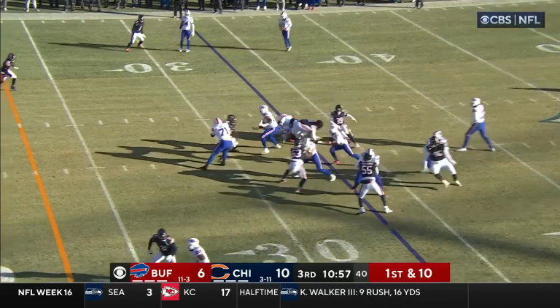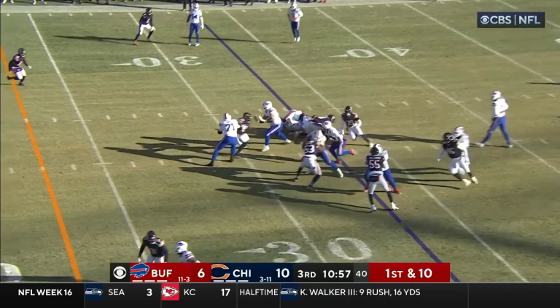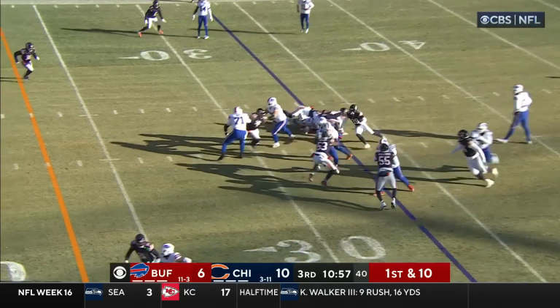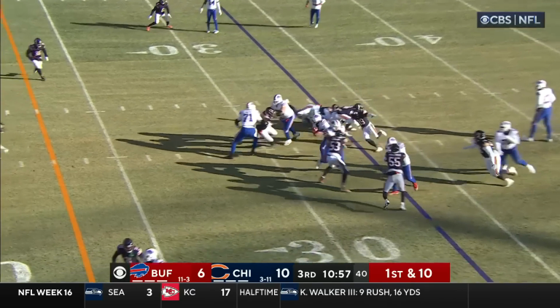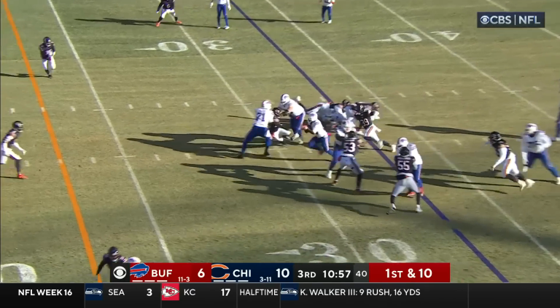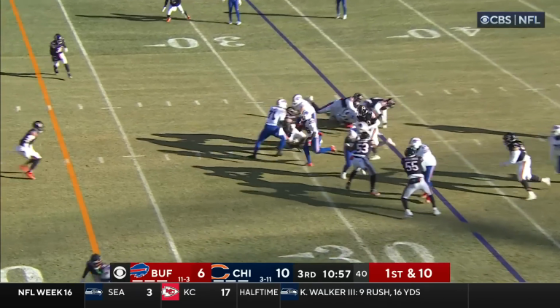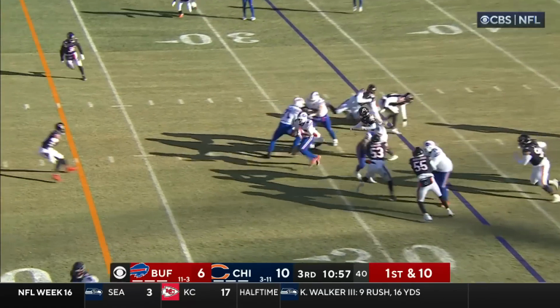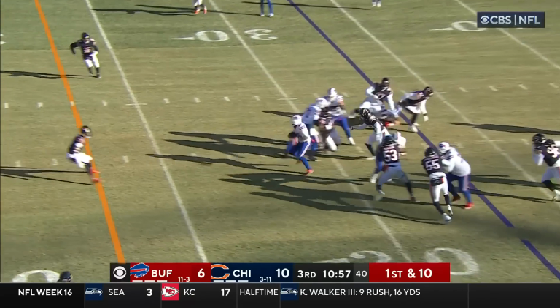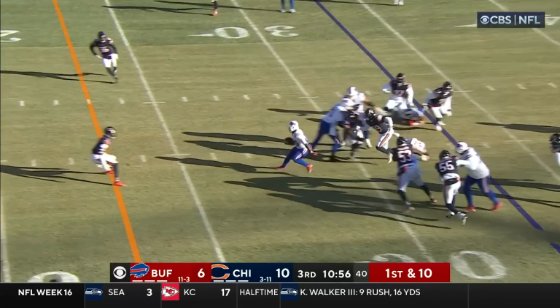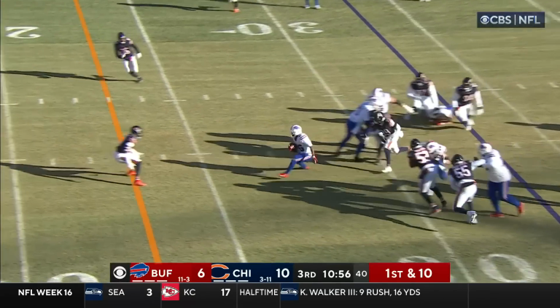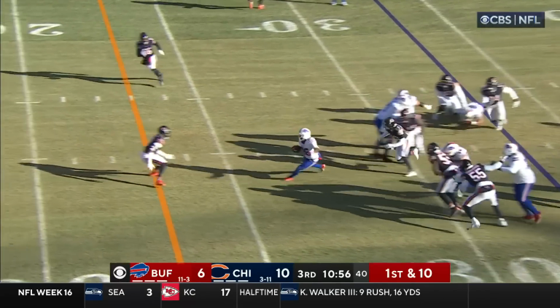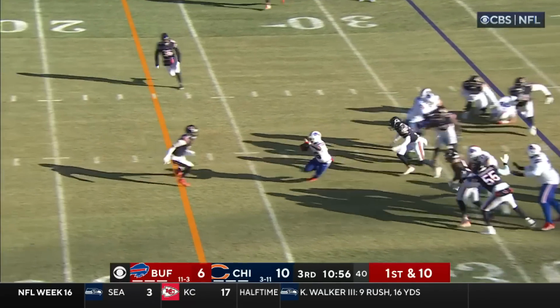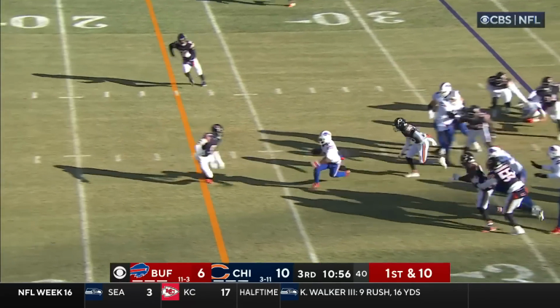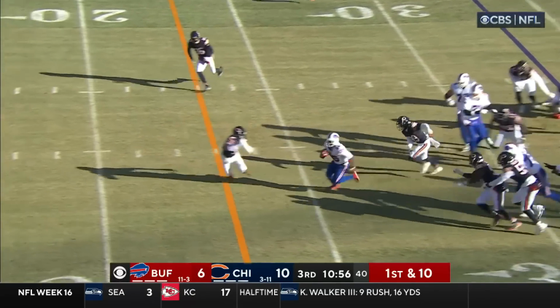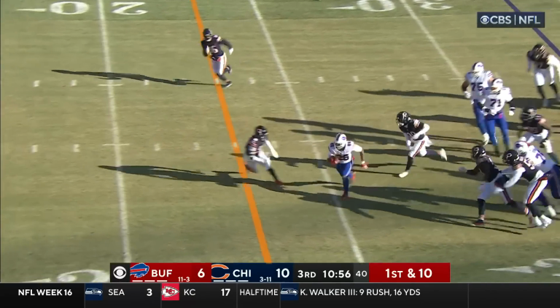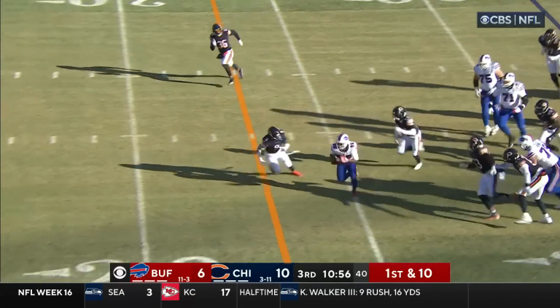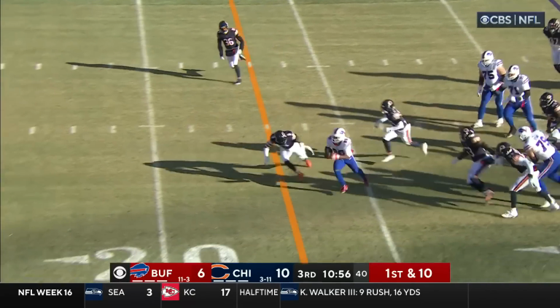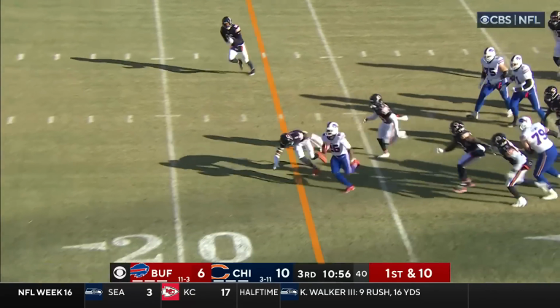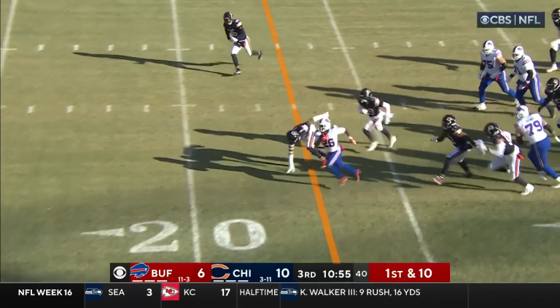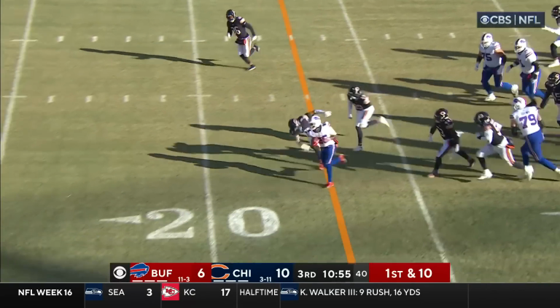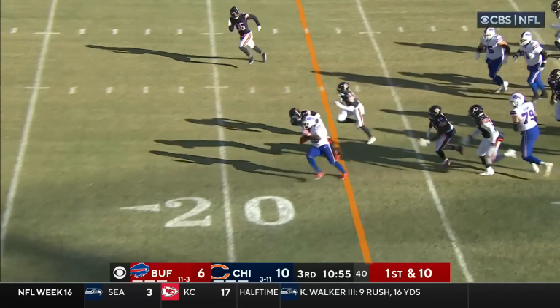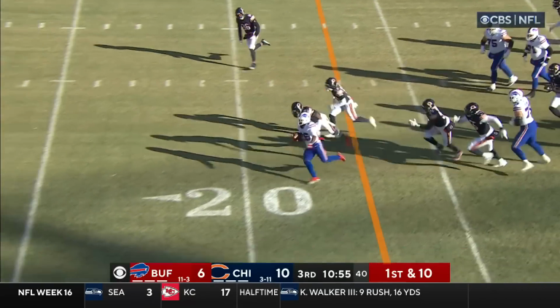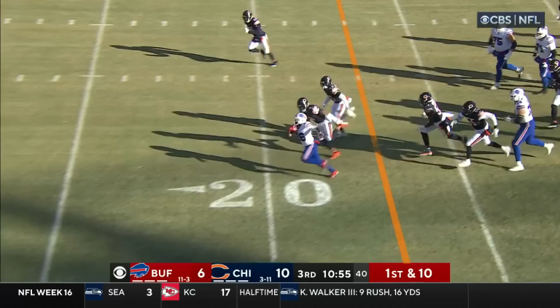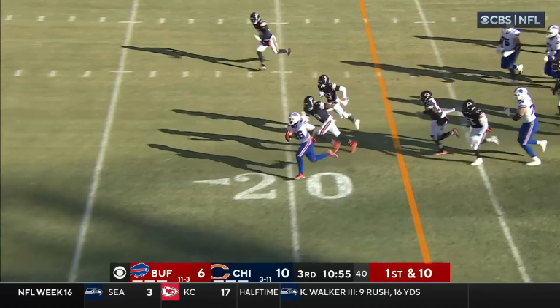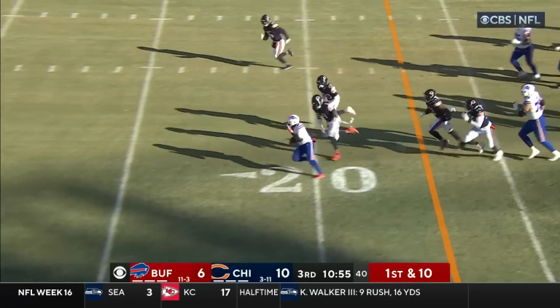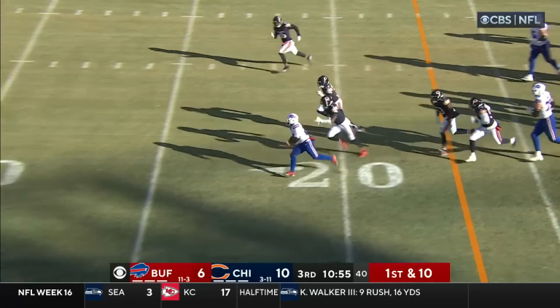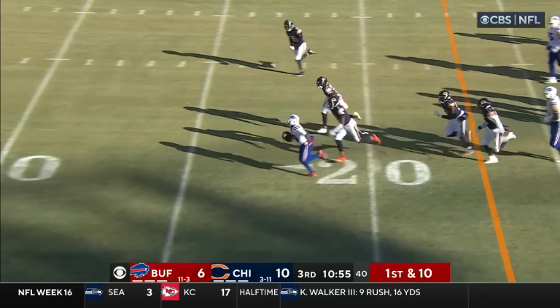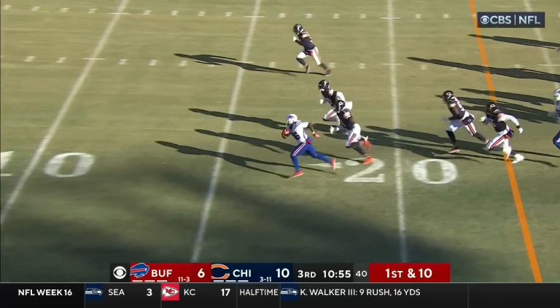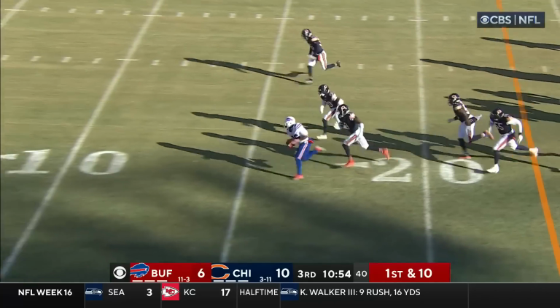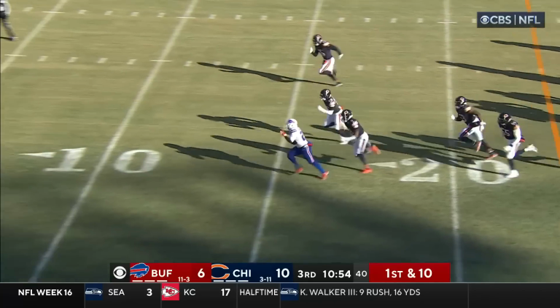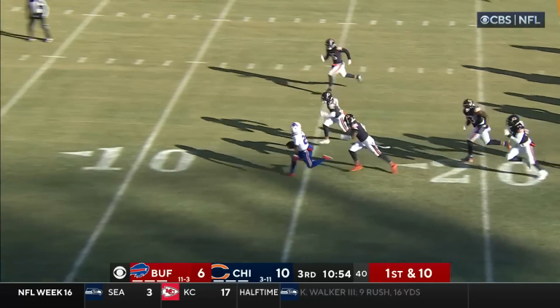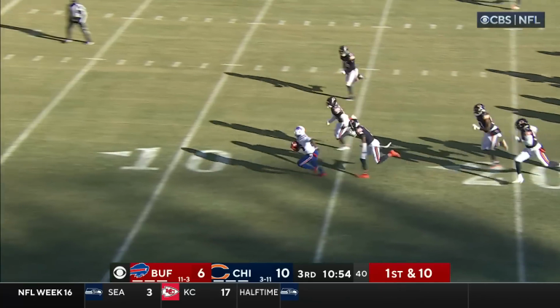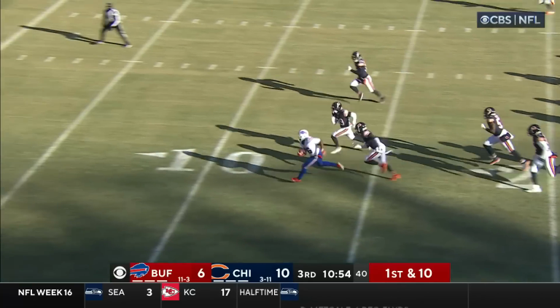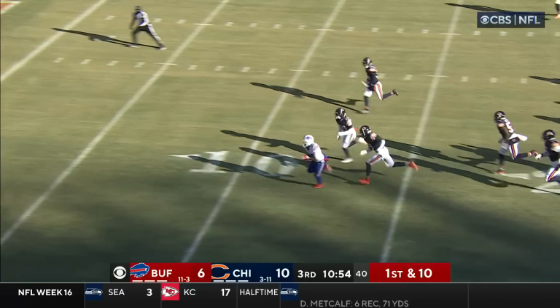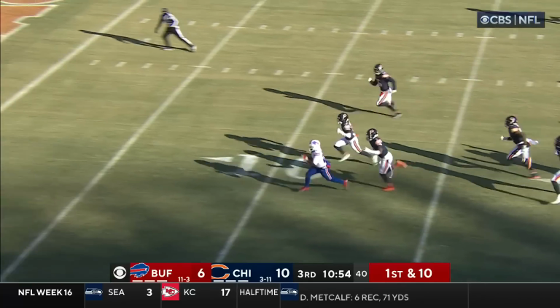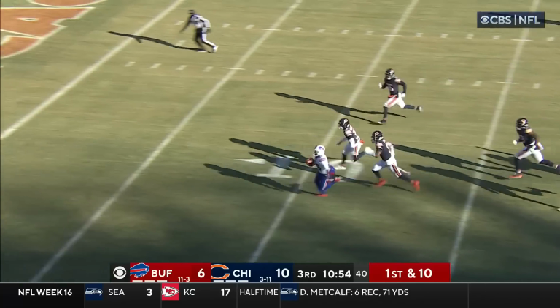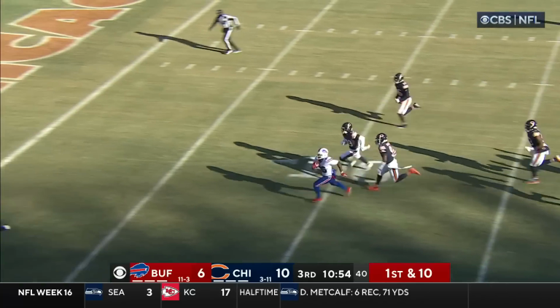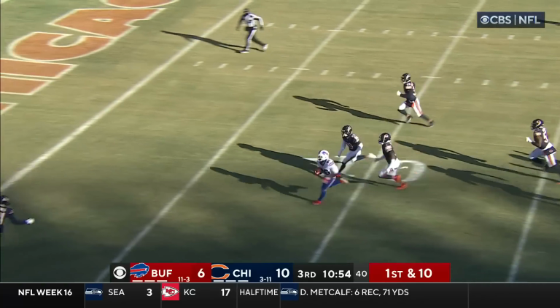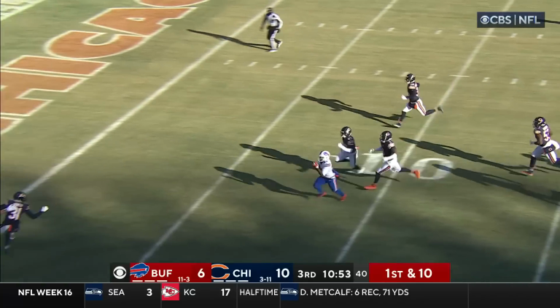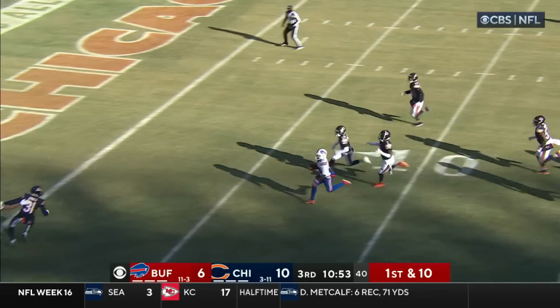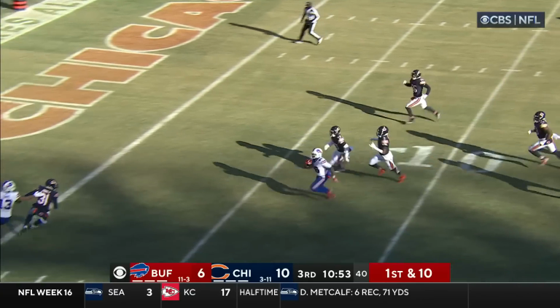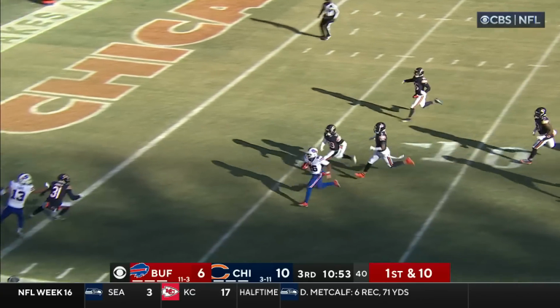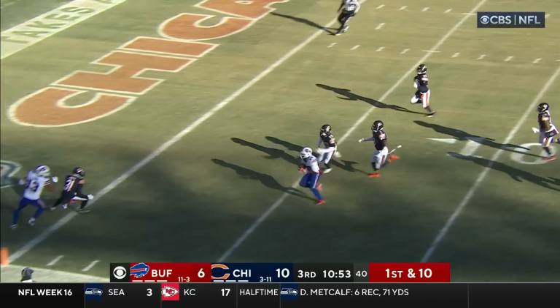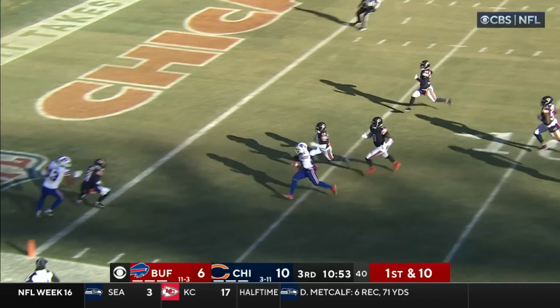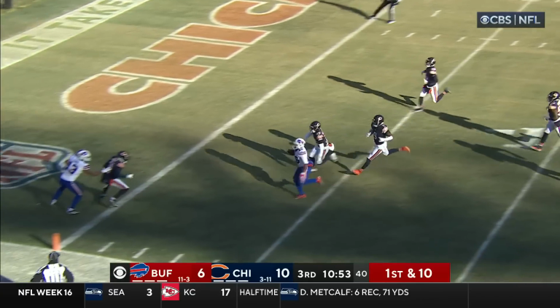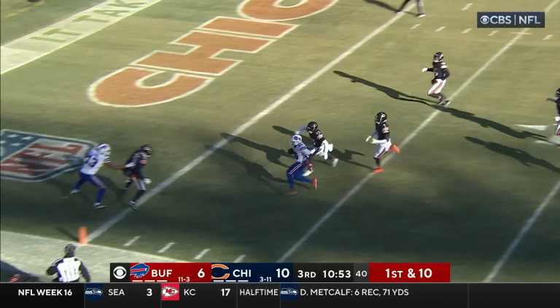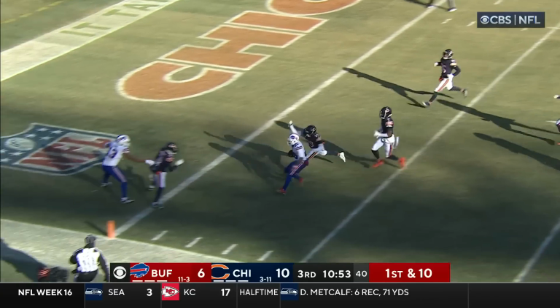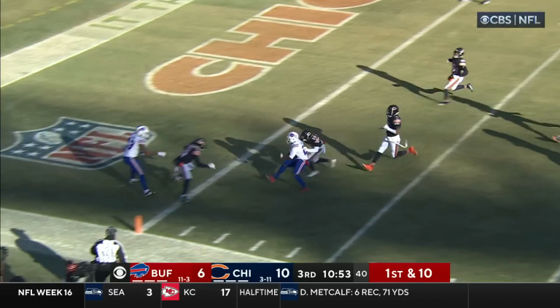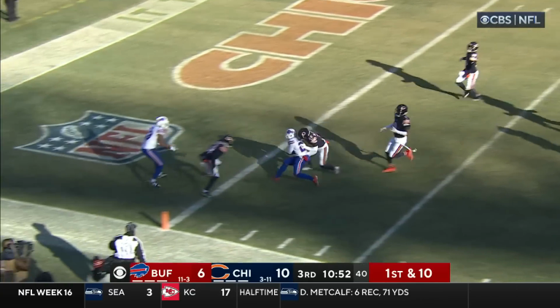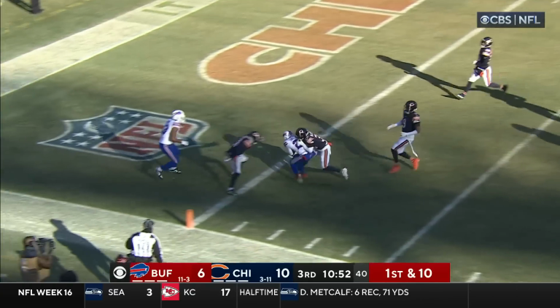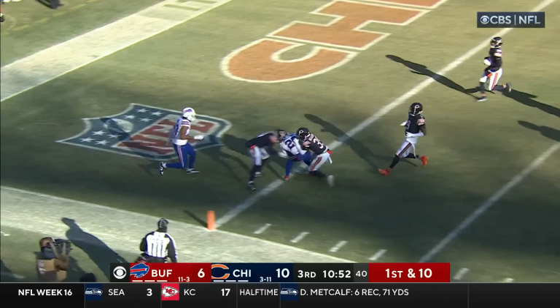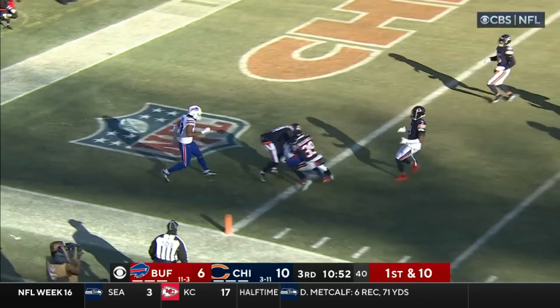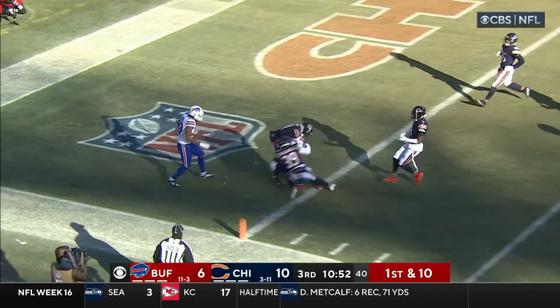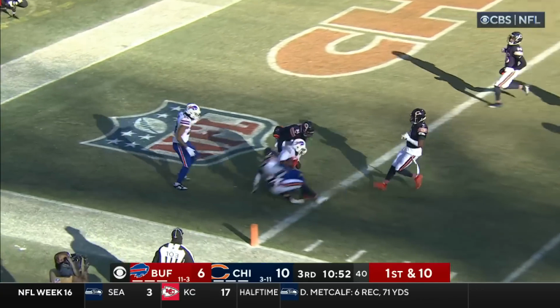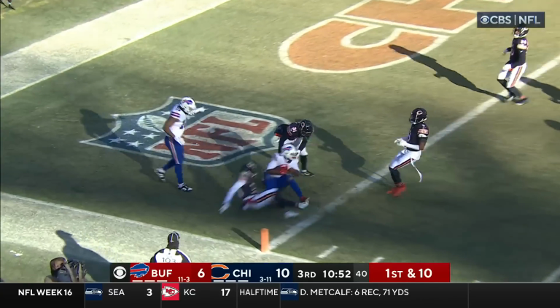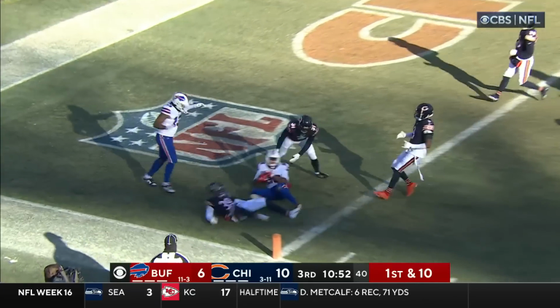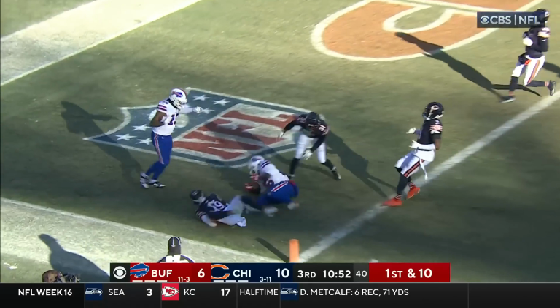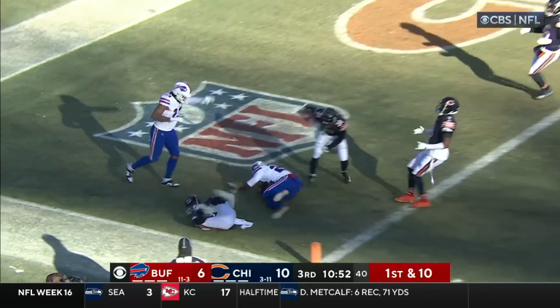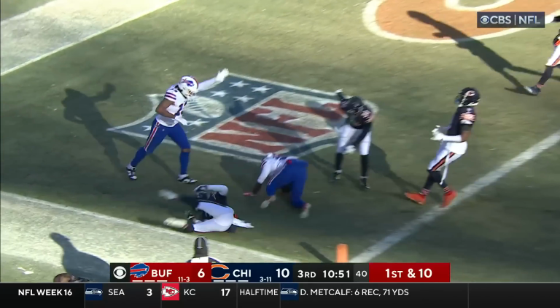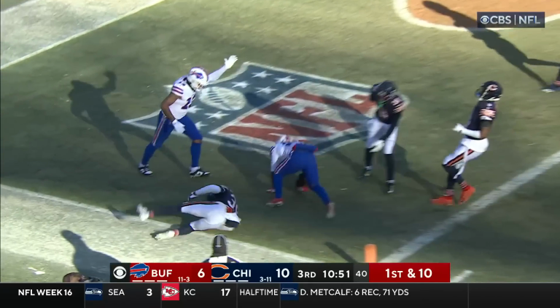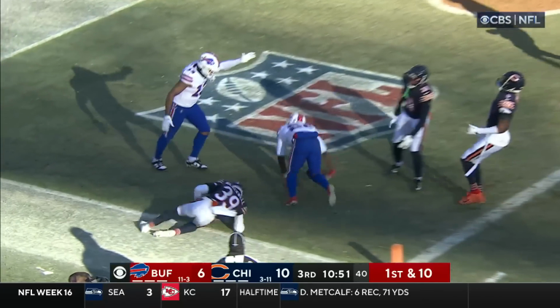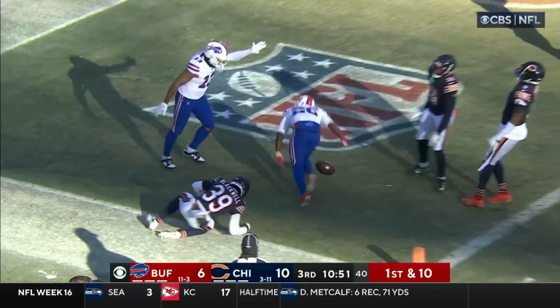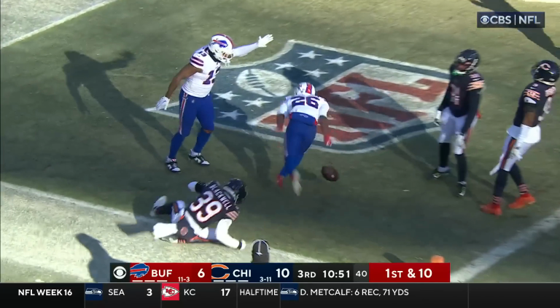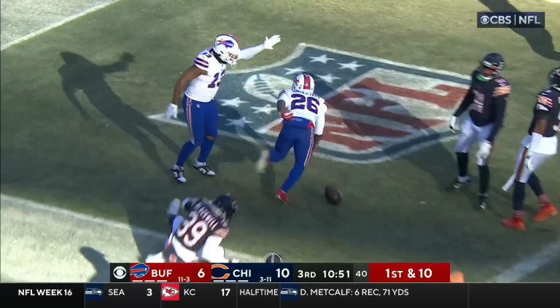This is Singletary. Singletary with a hole up the middle — 15, 10, 5 — touchdown, Buffalo!